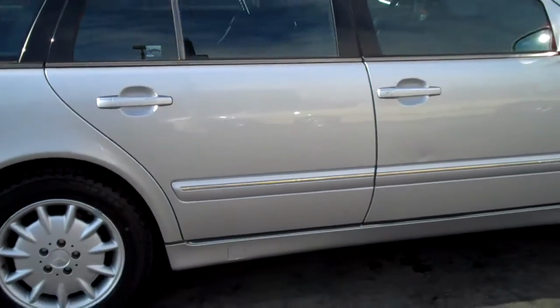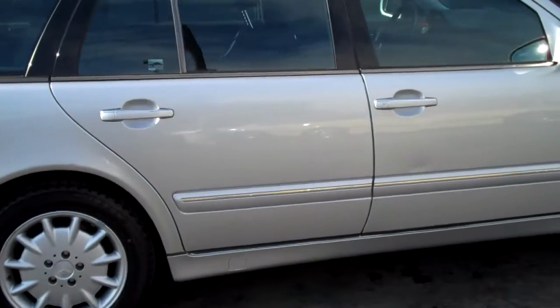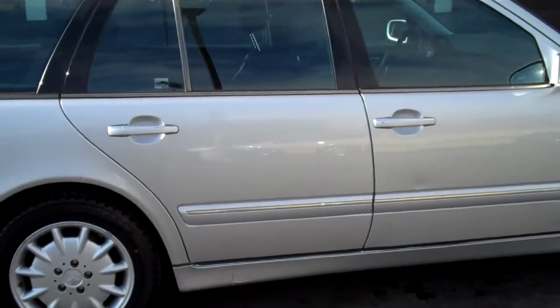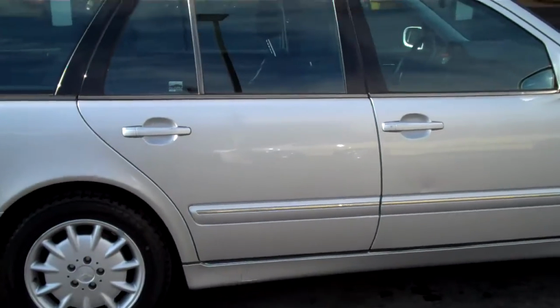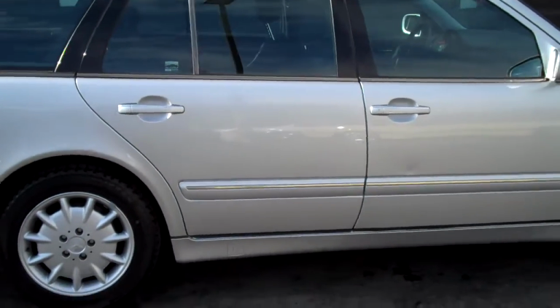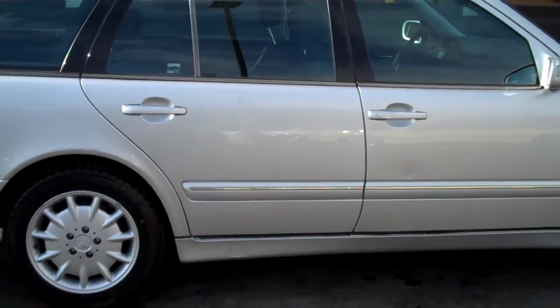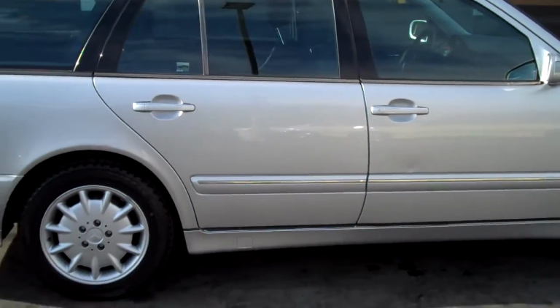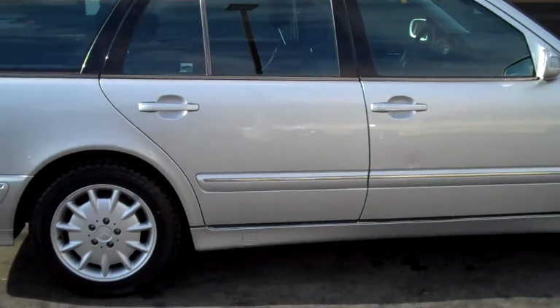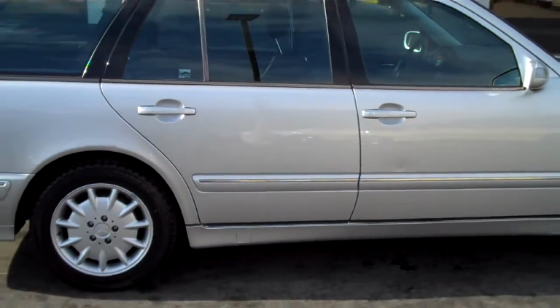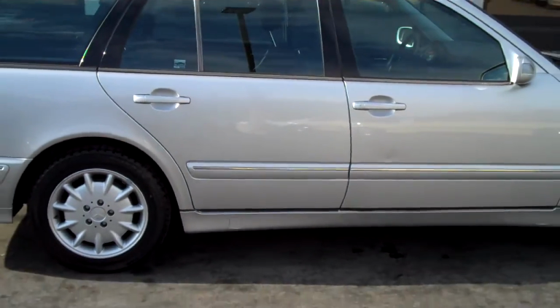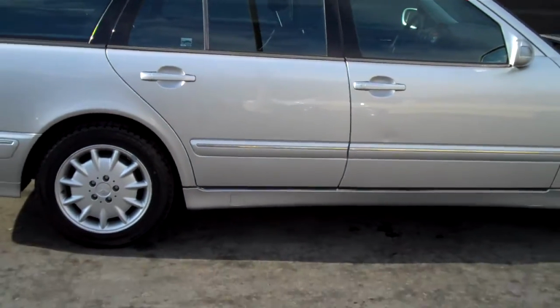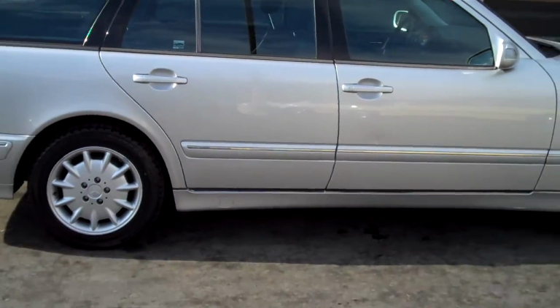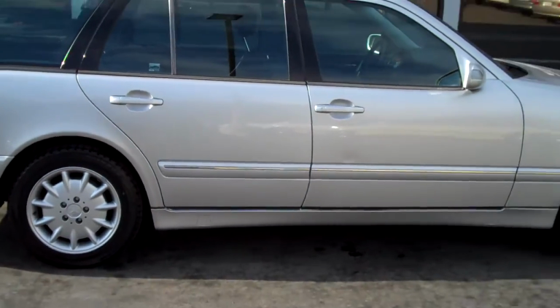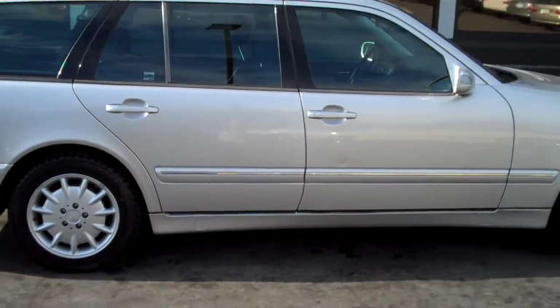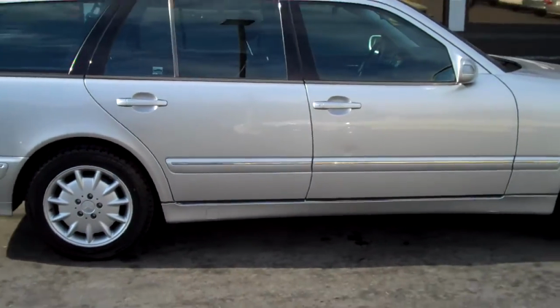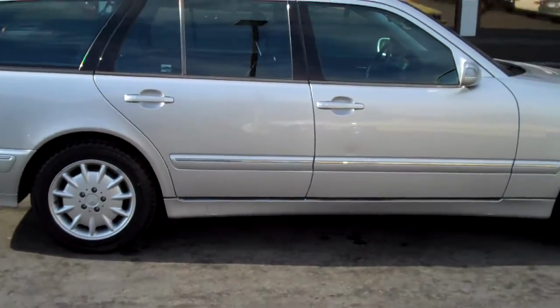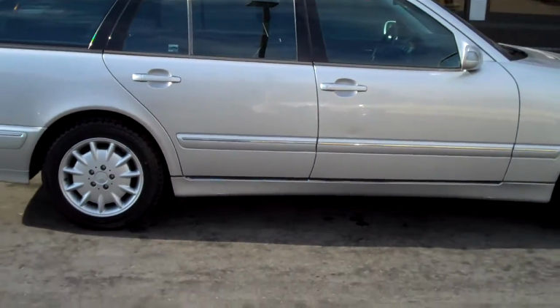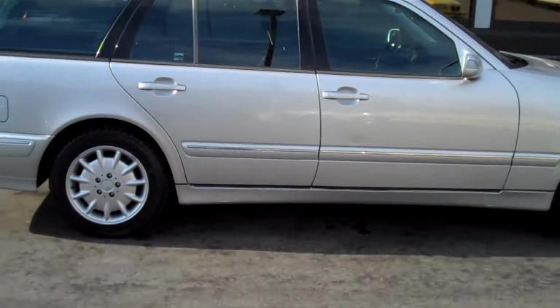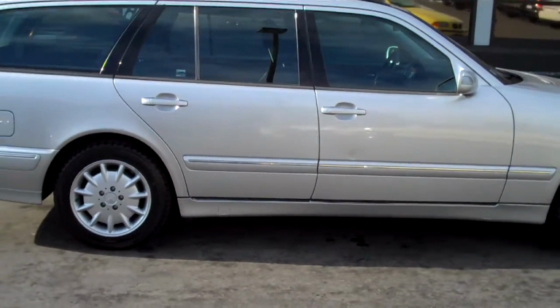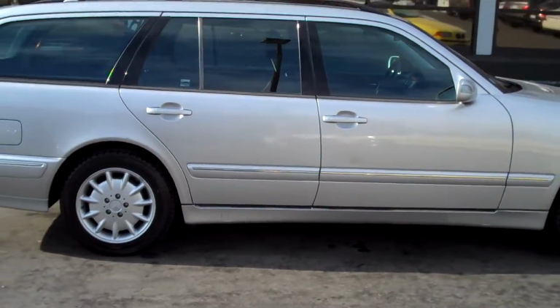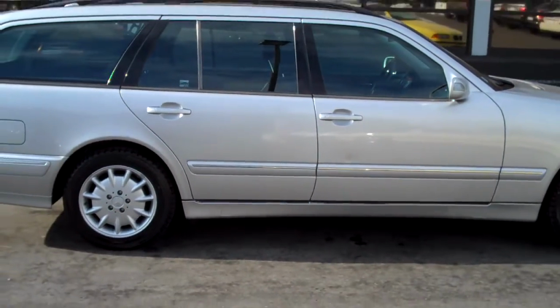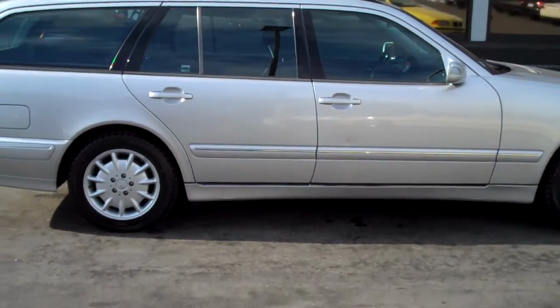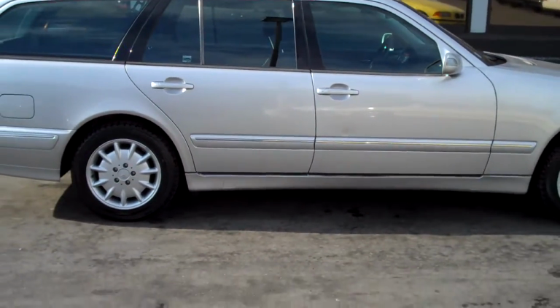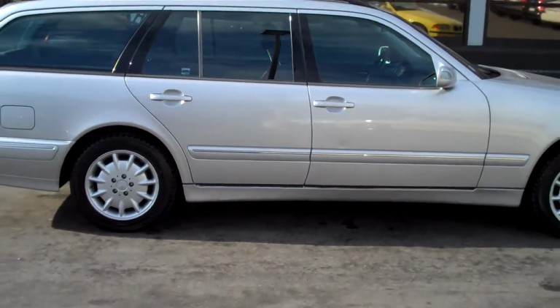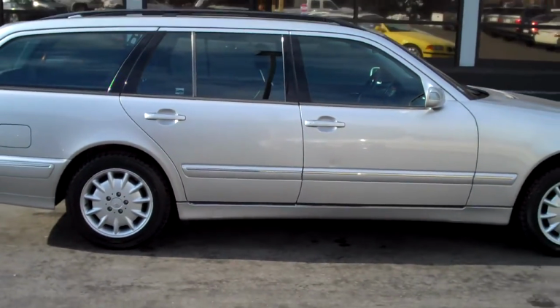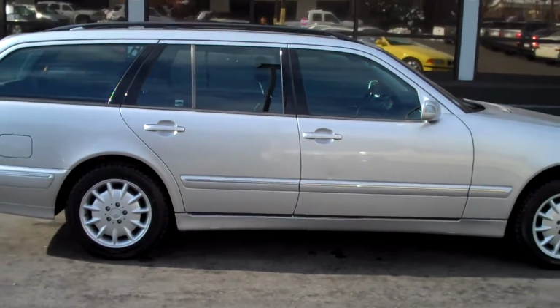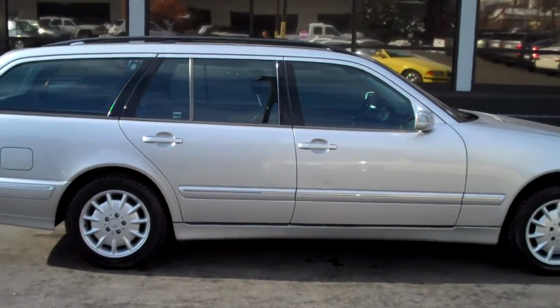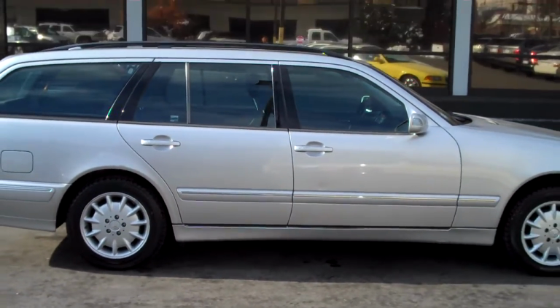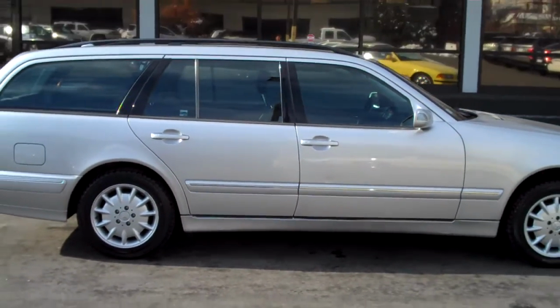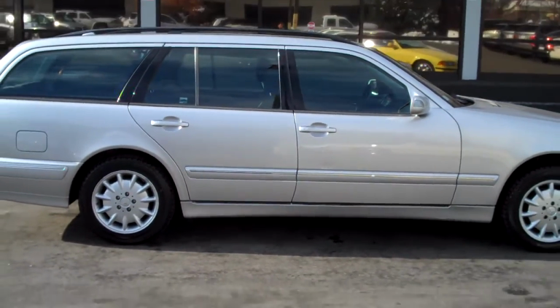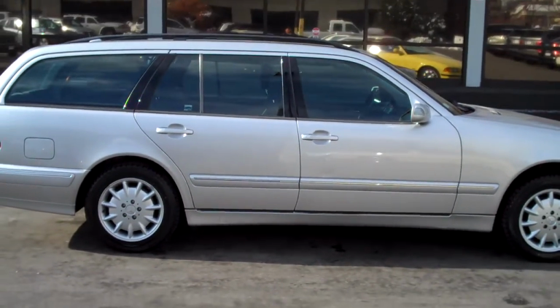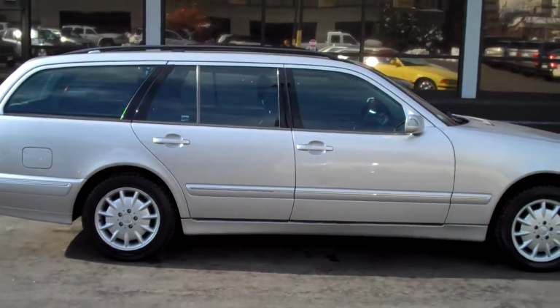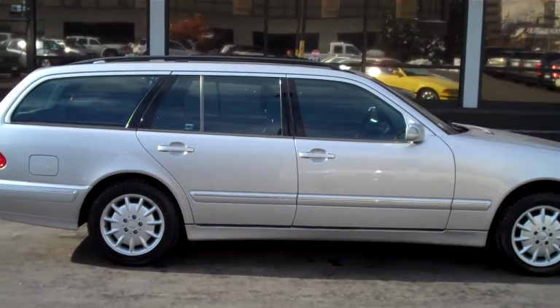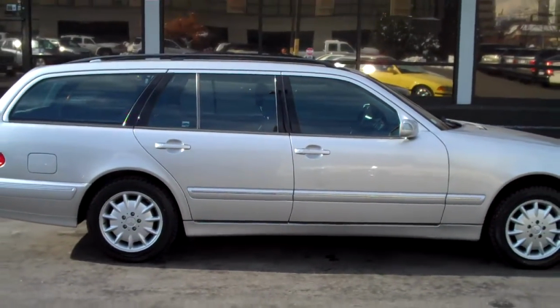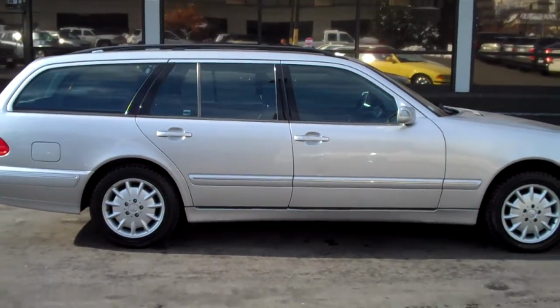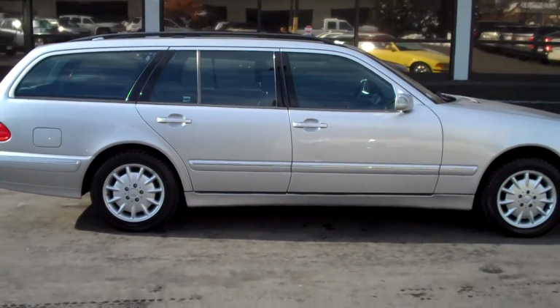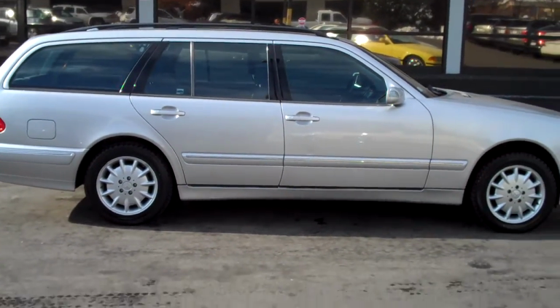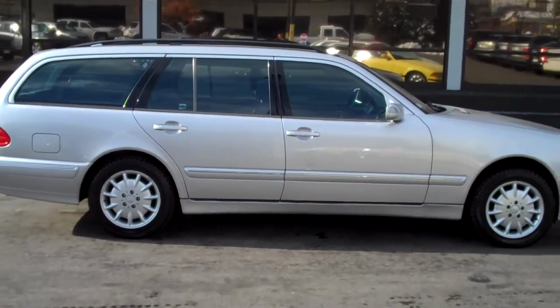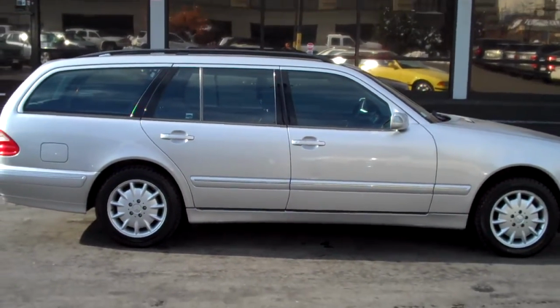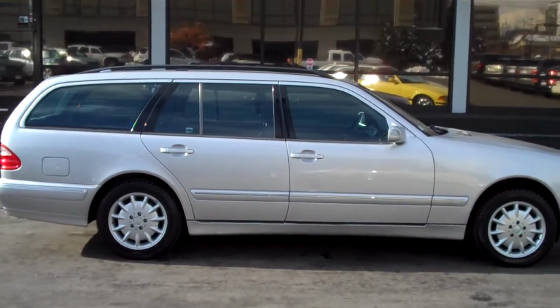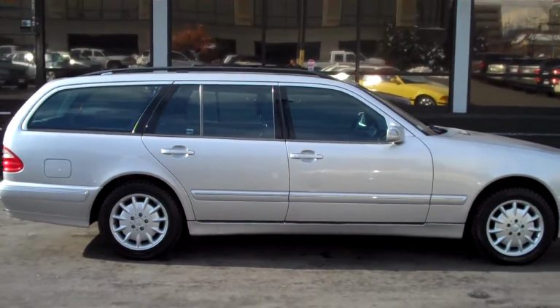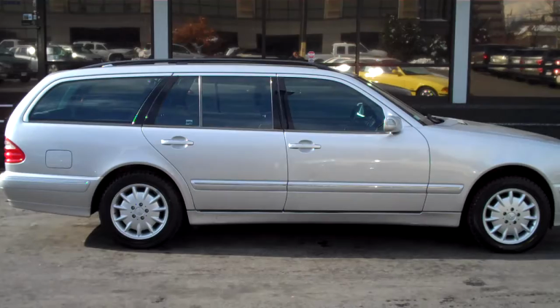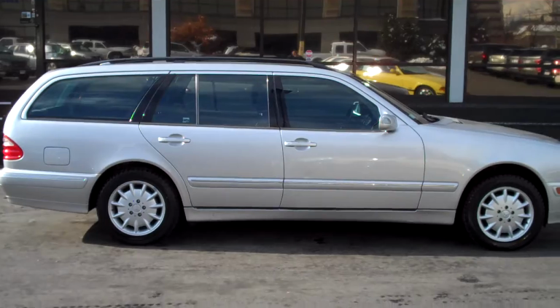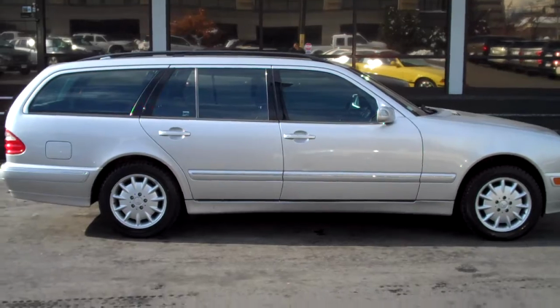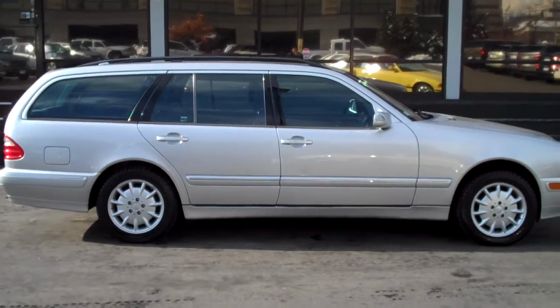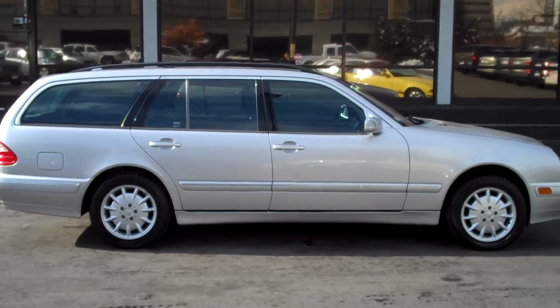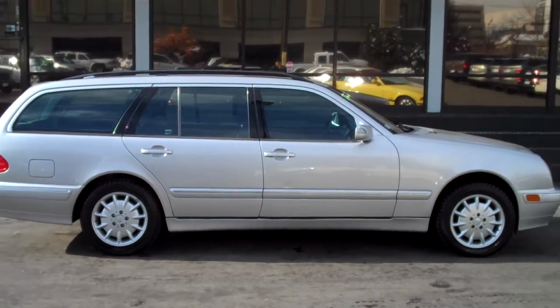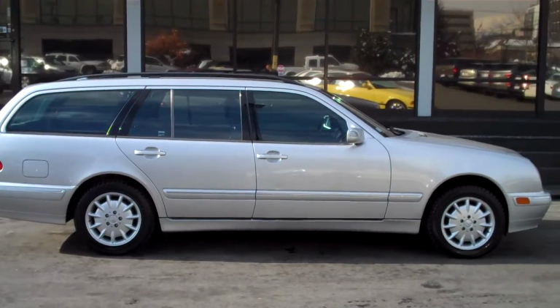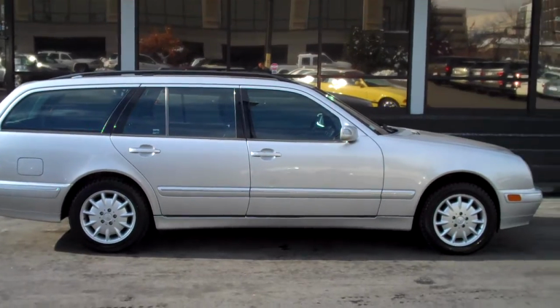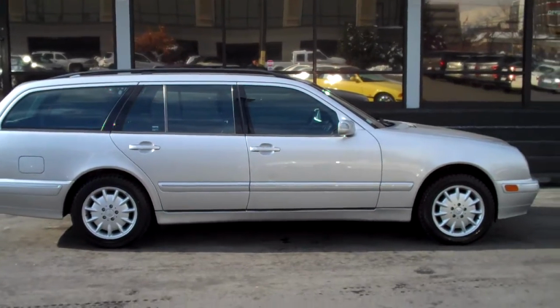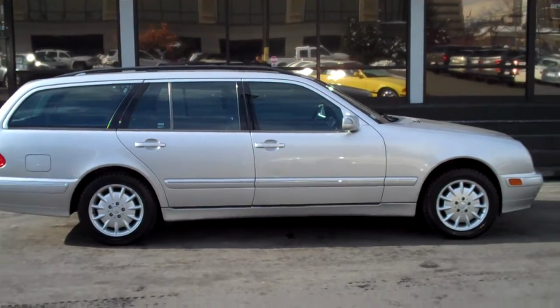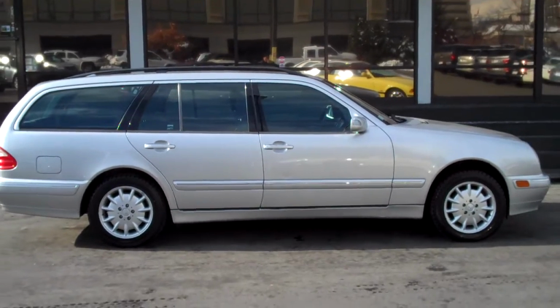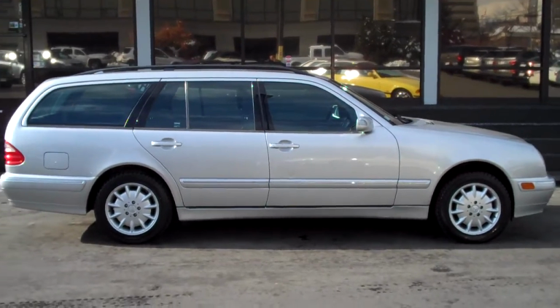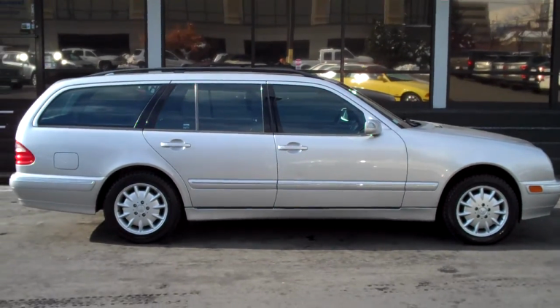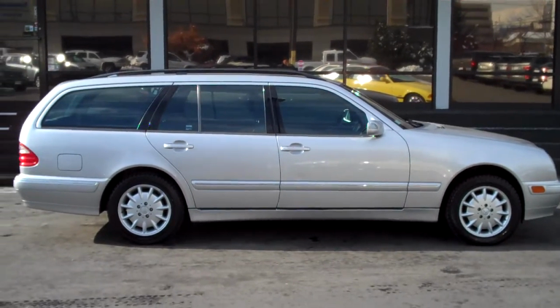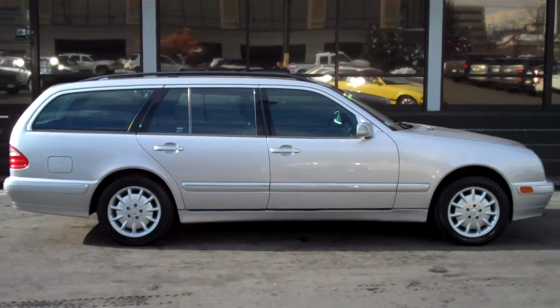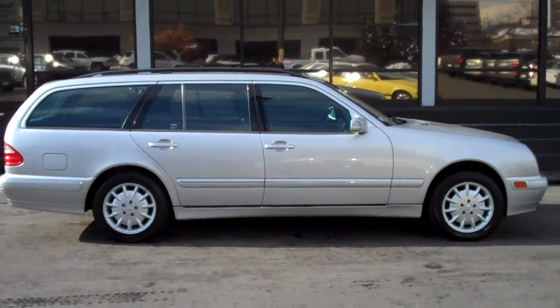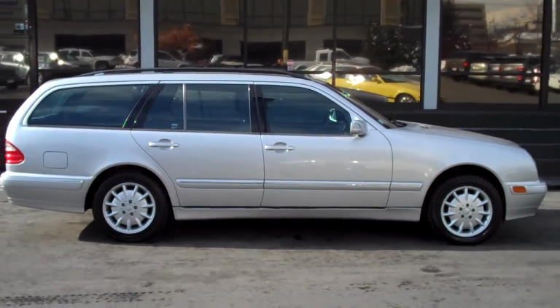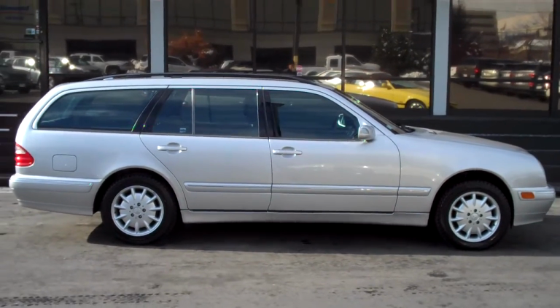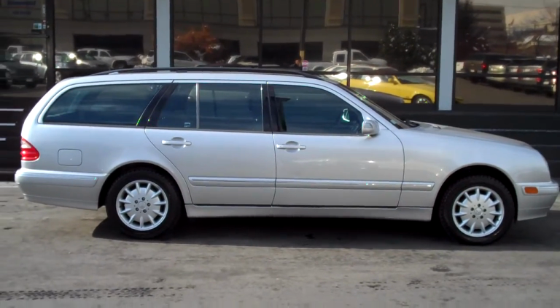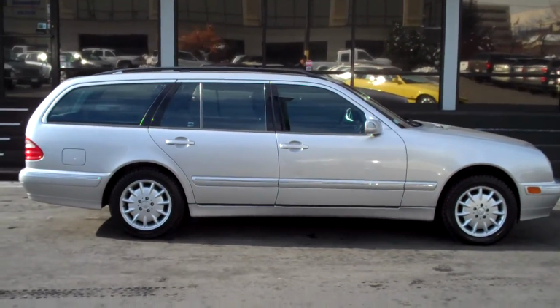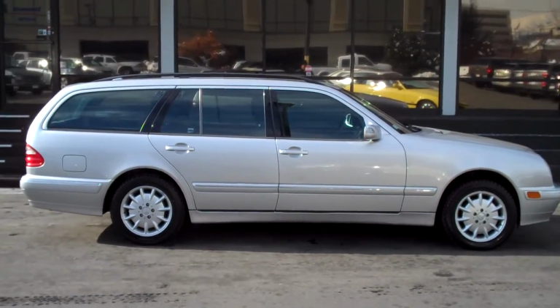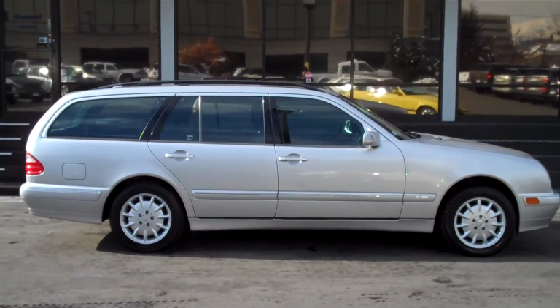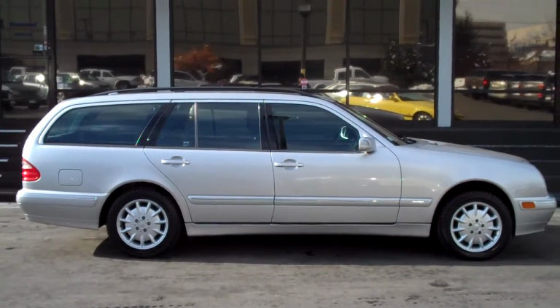The car is in excellent condition overall — you would definitely not be disappointed with this vehicle. A lot of car for the money.